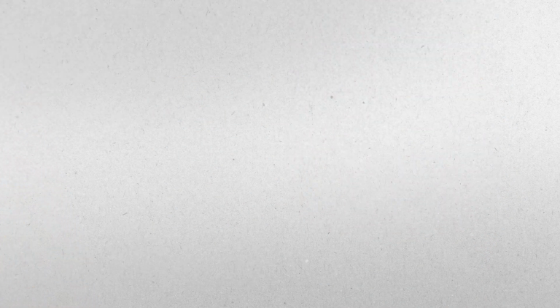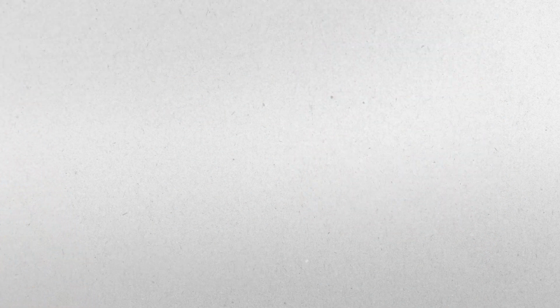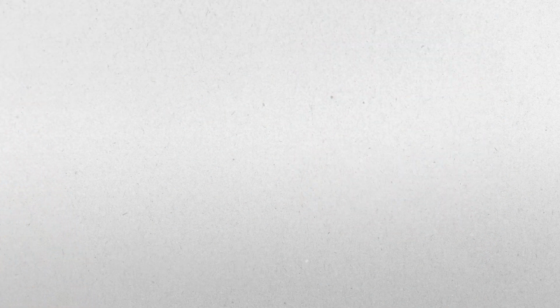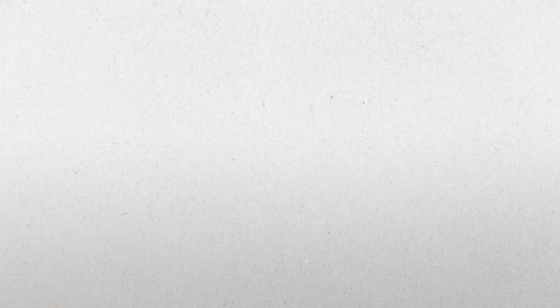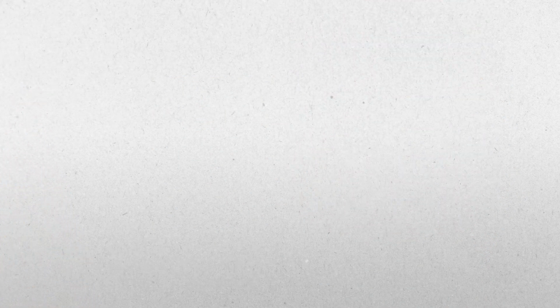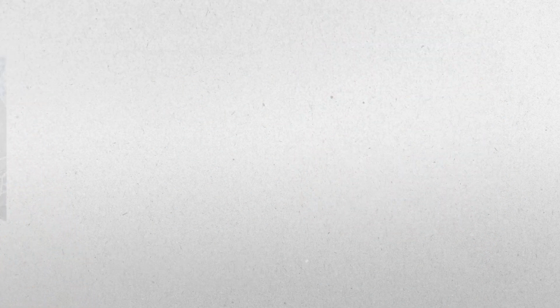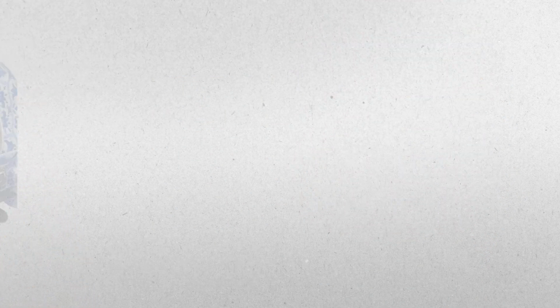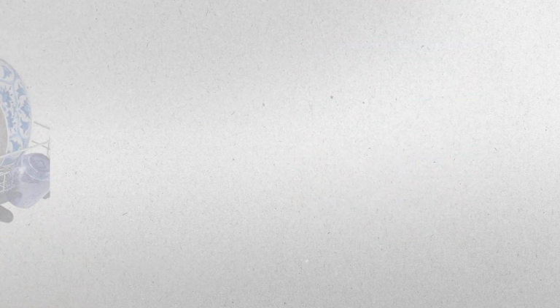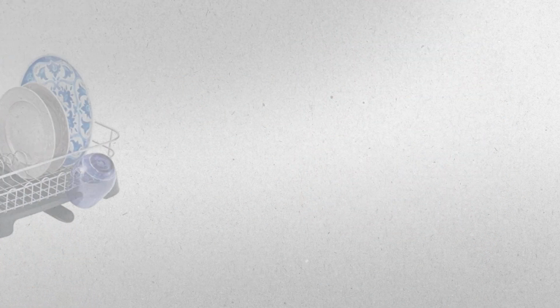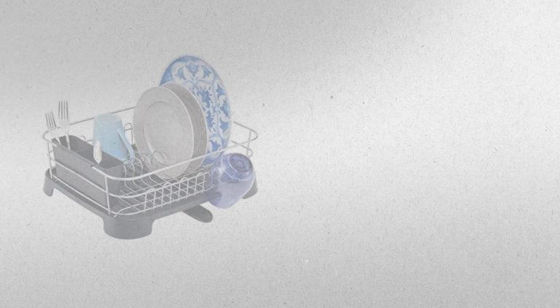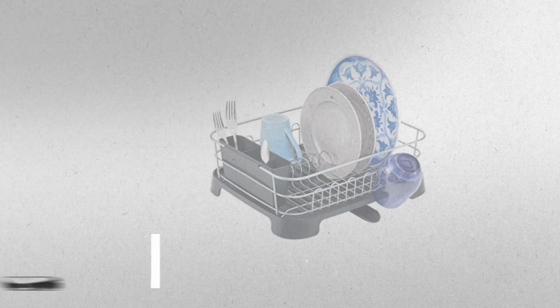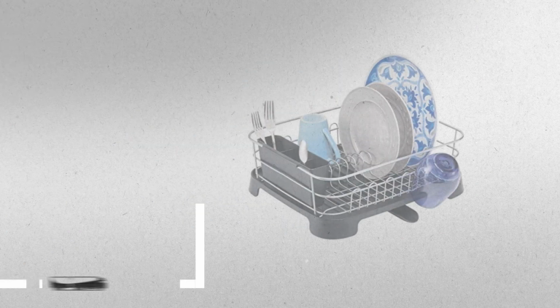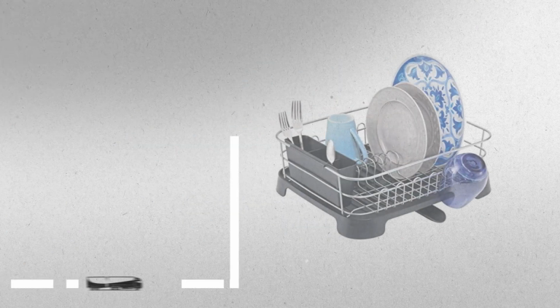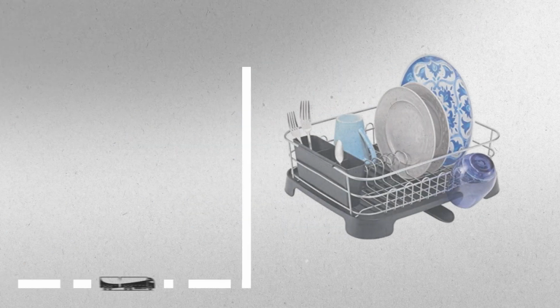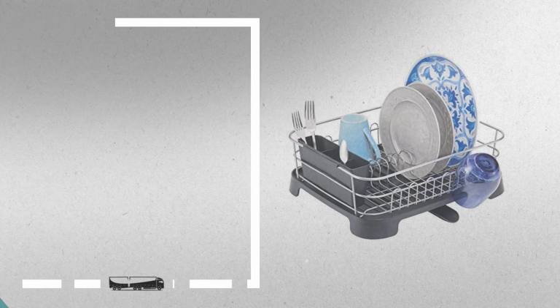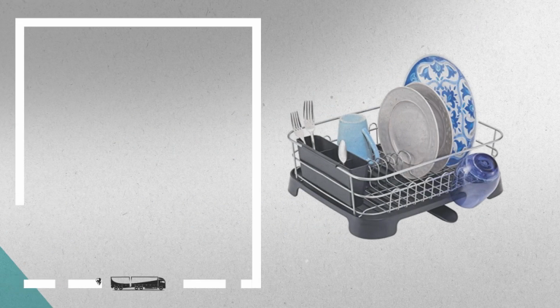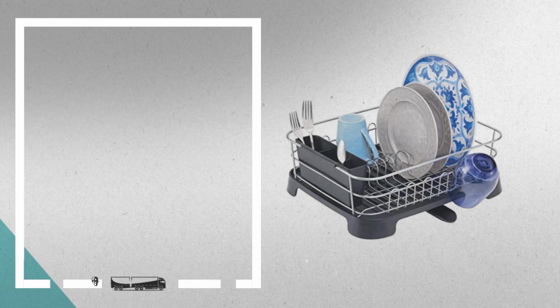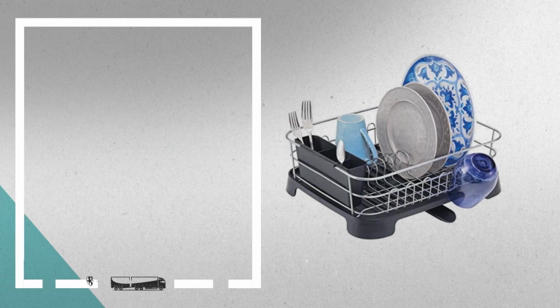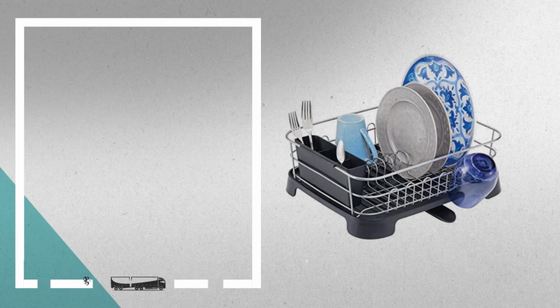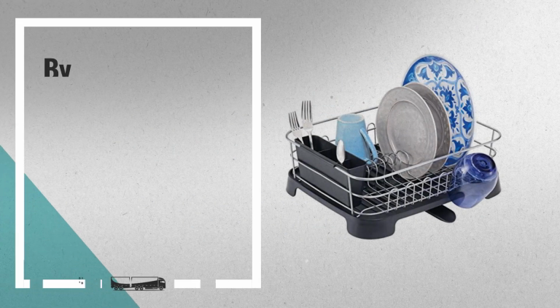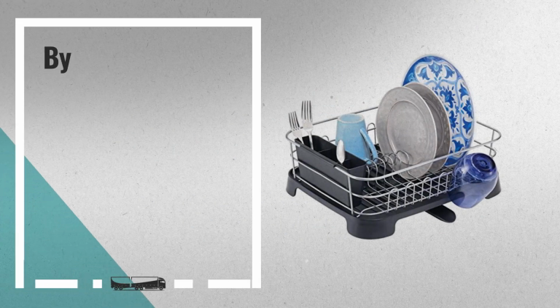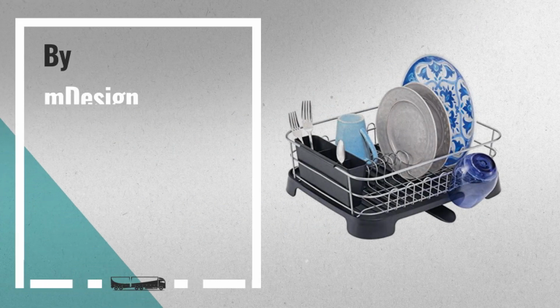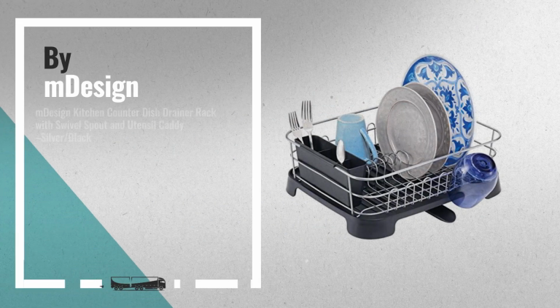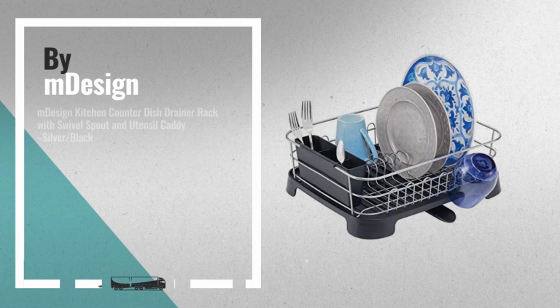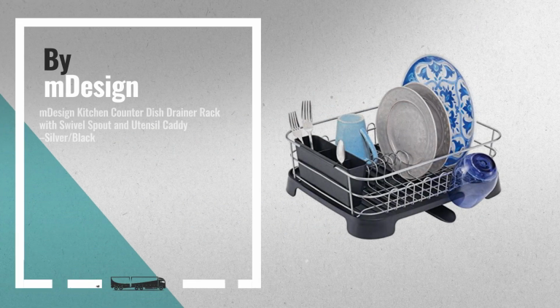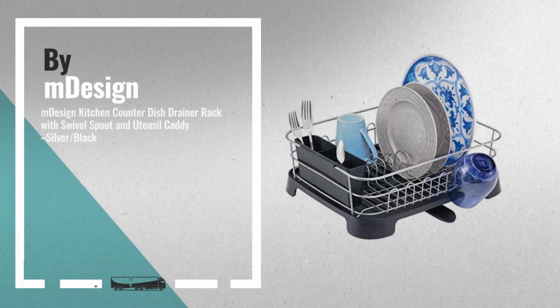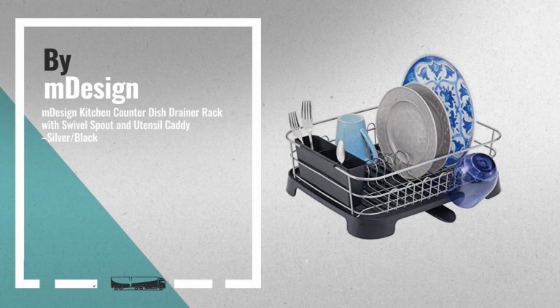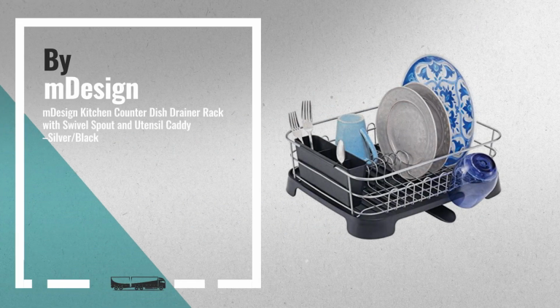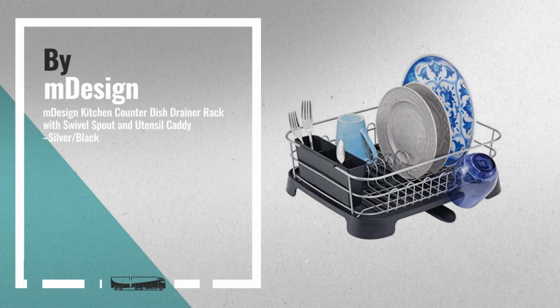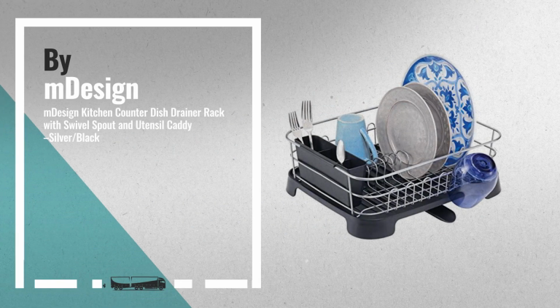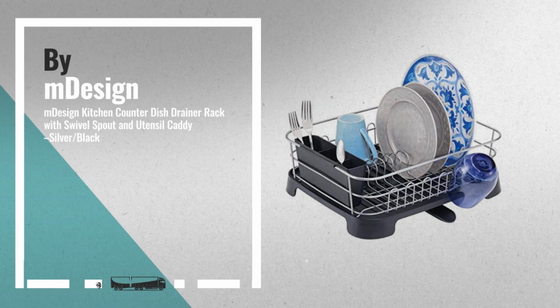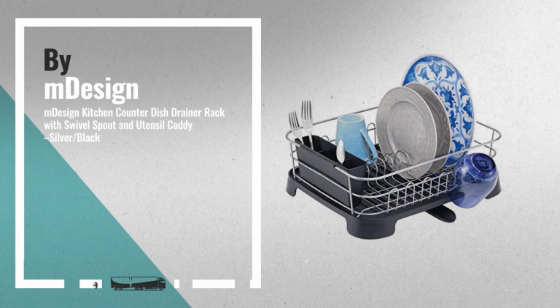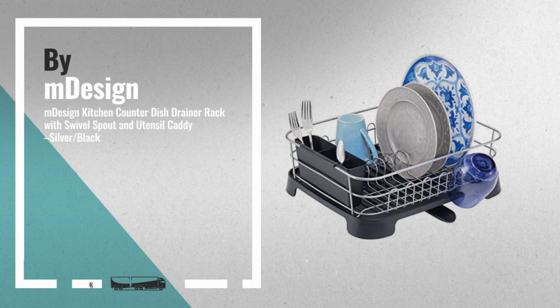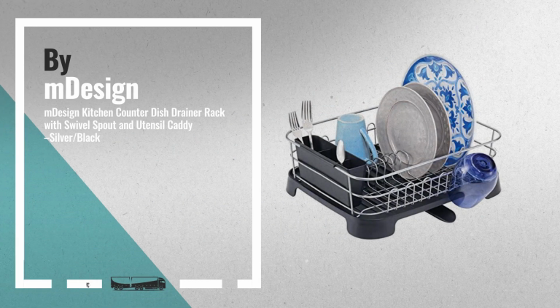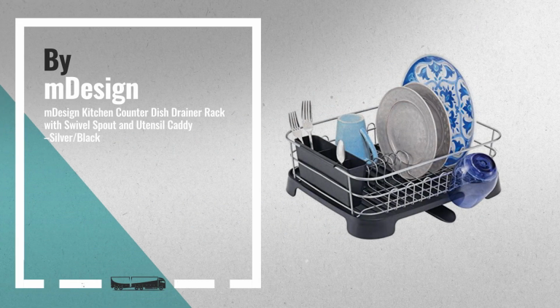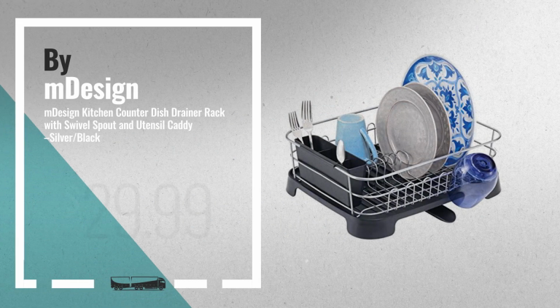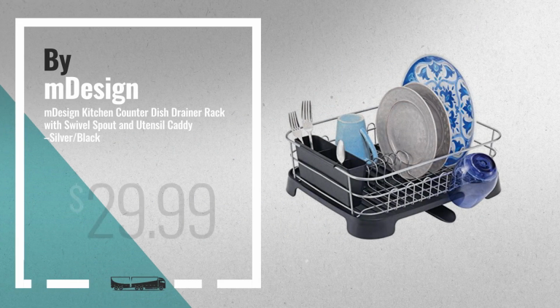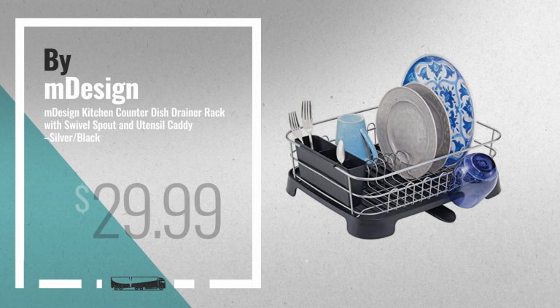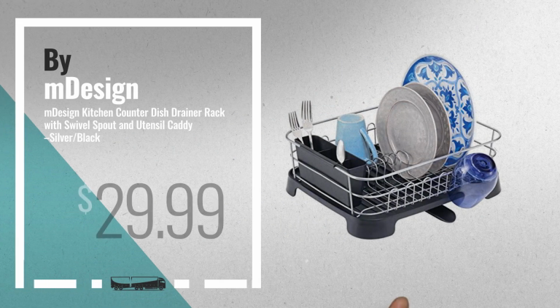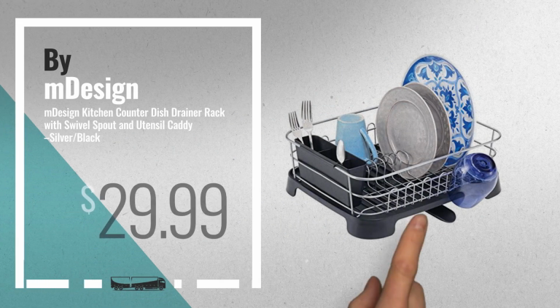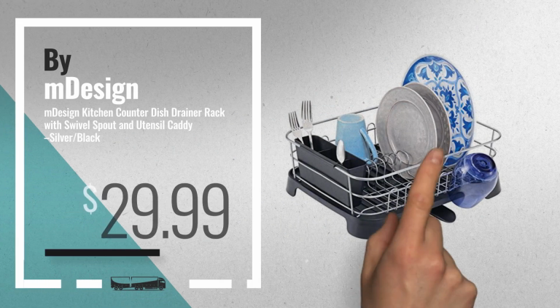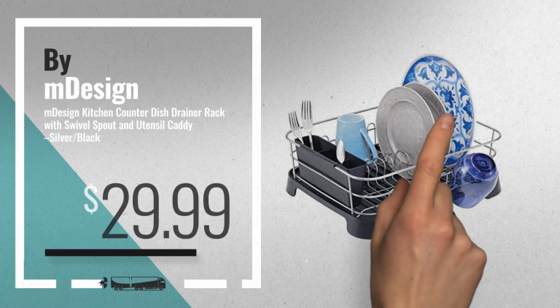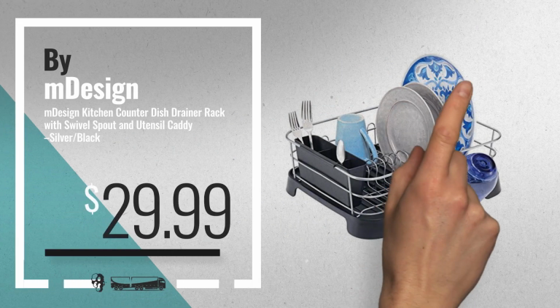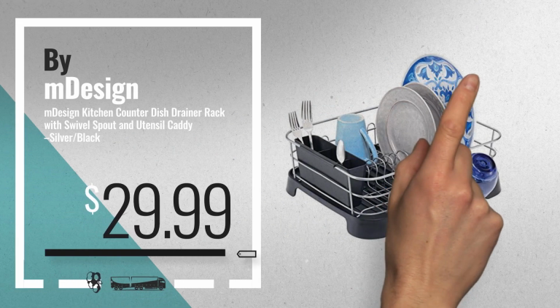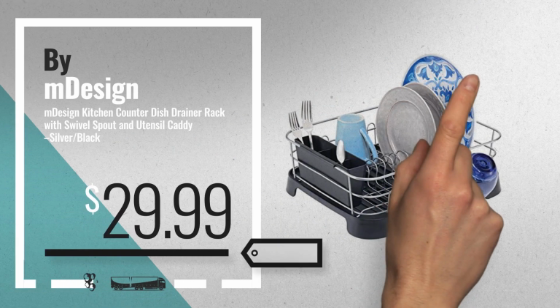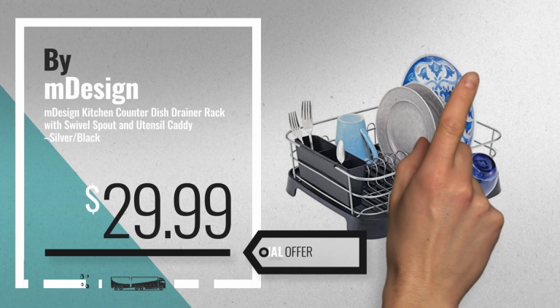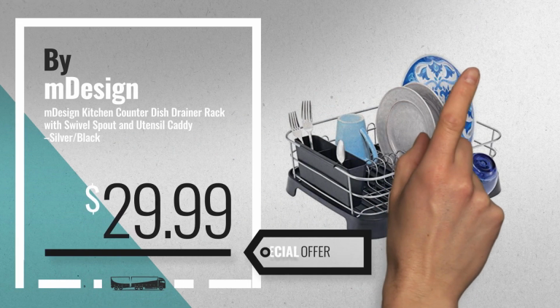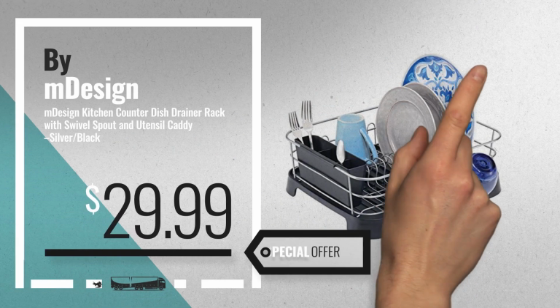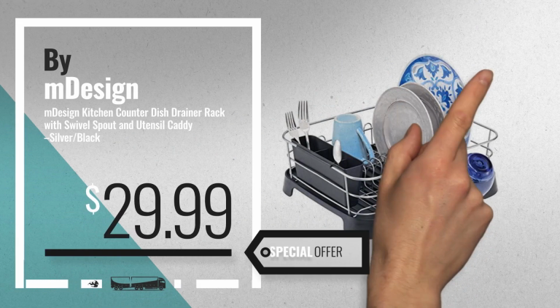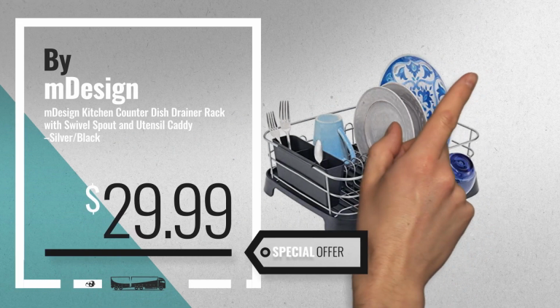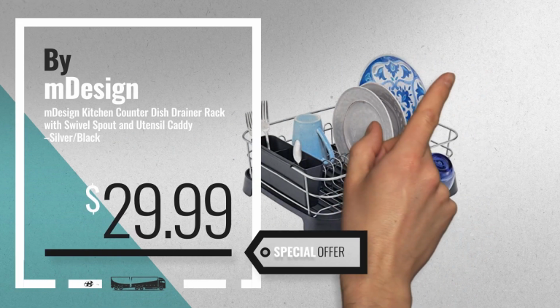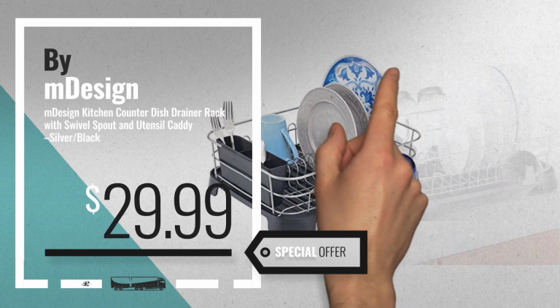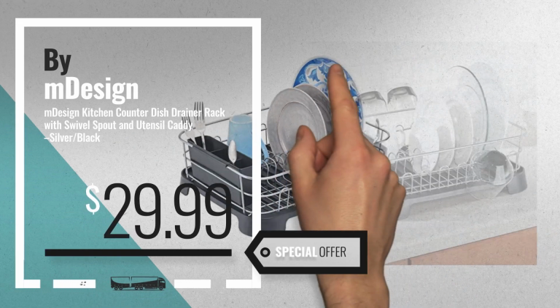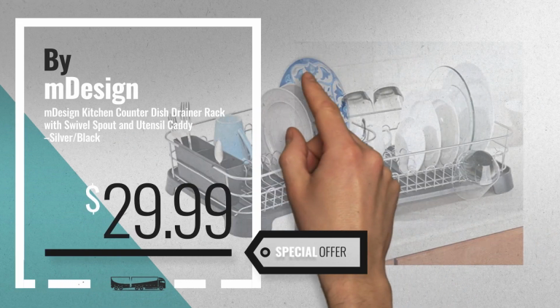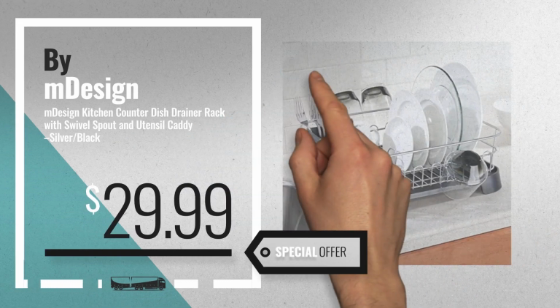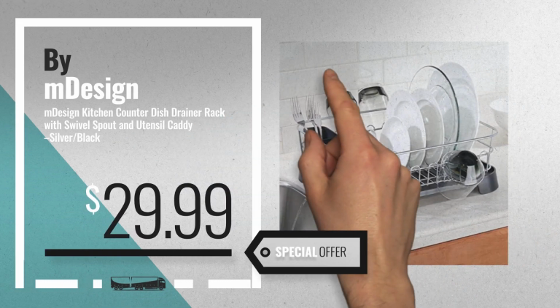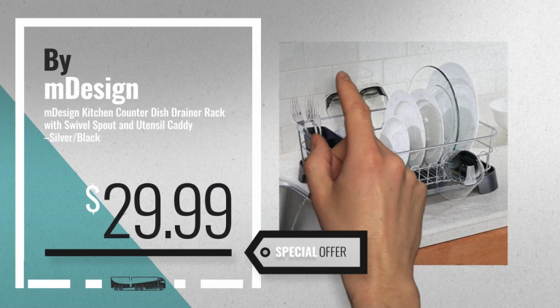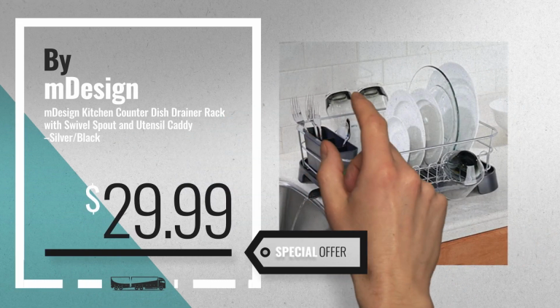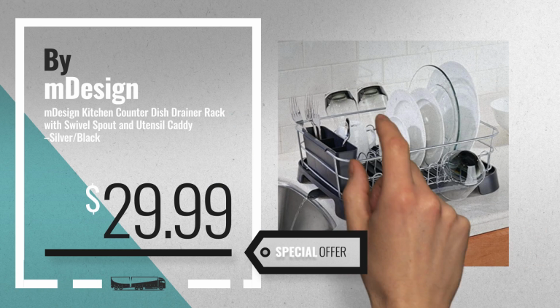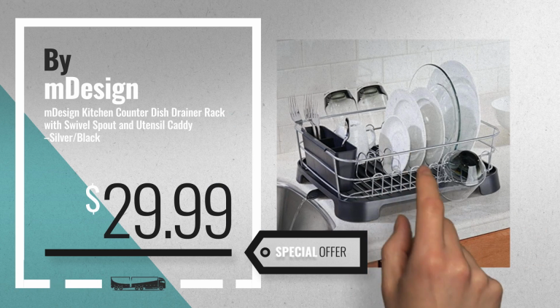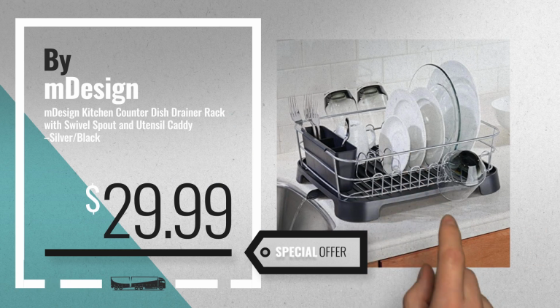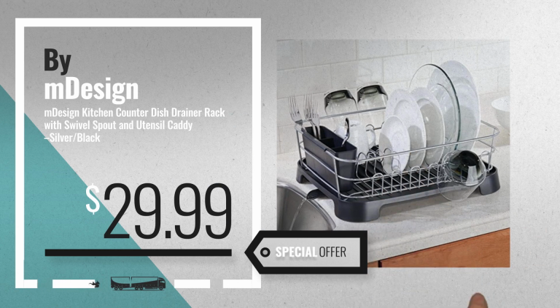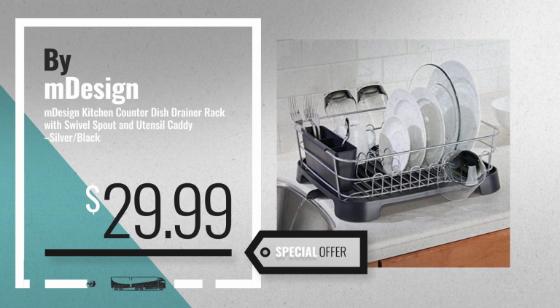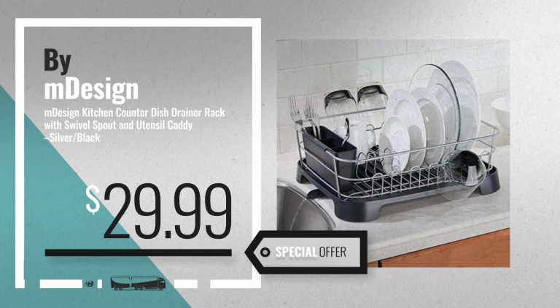Number 7, available now on Amazon only at $29.99.